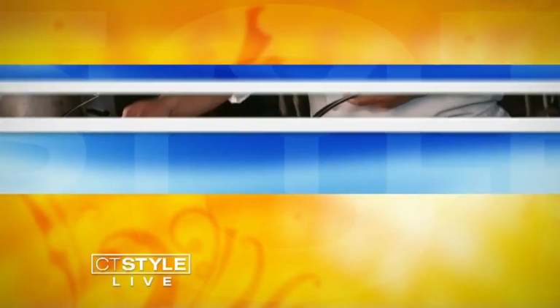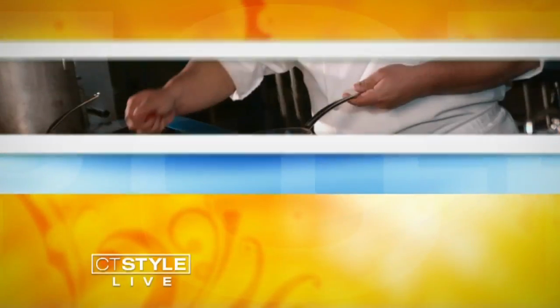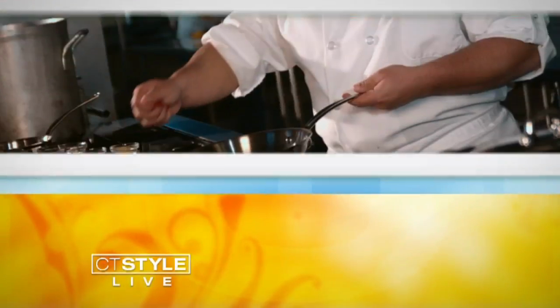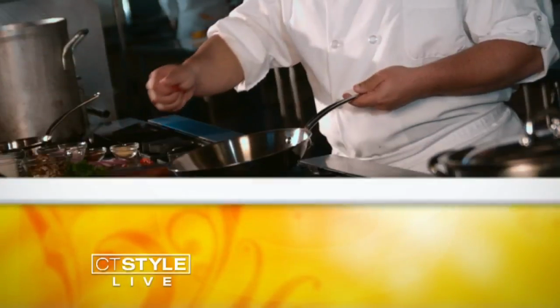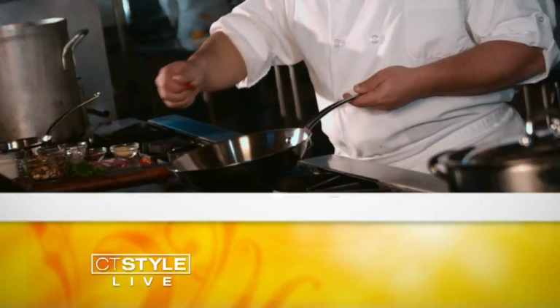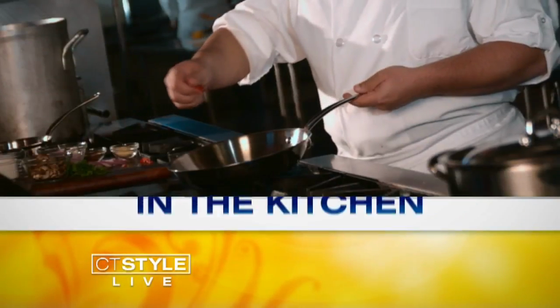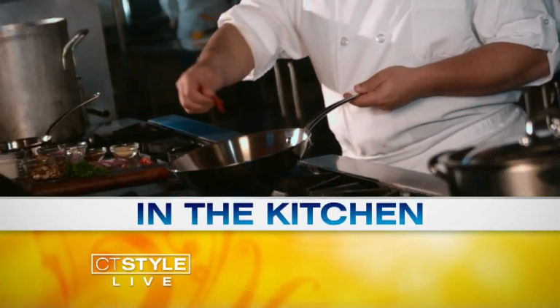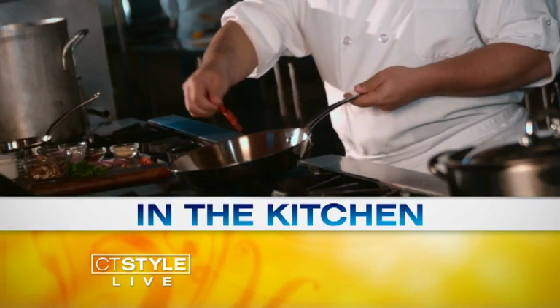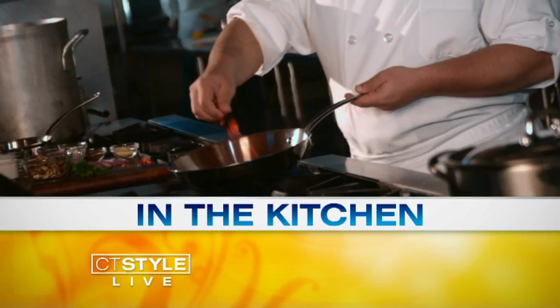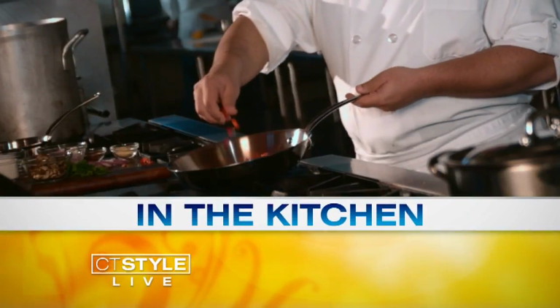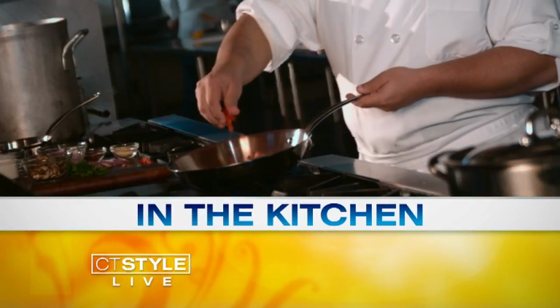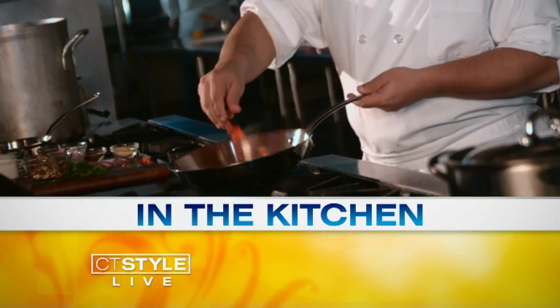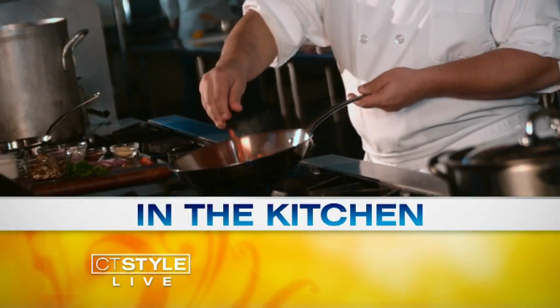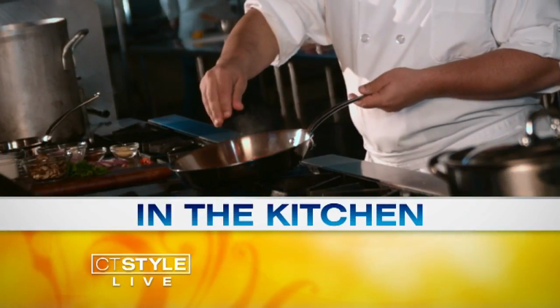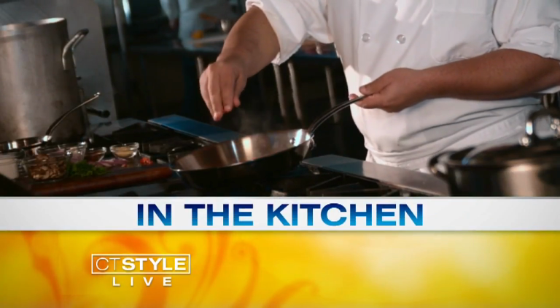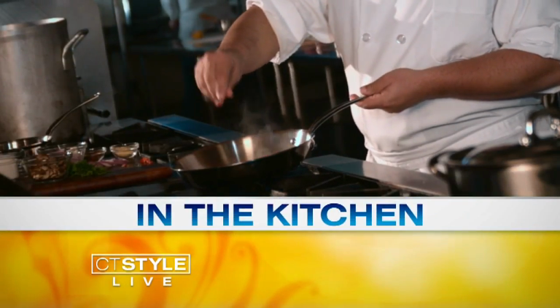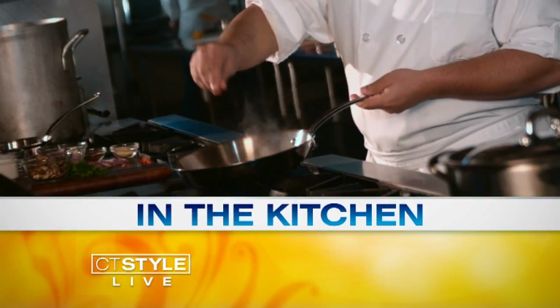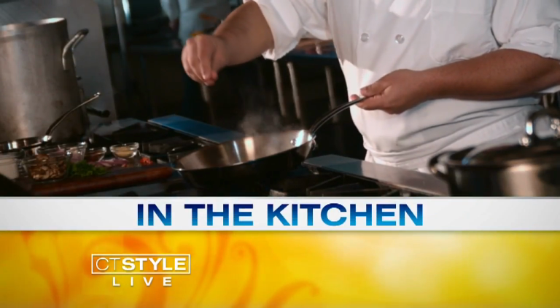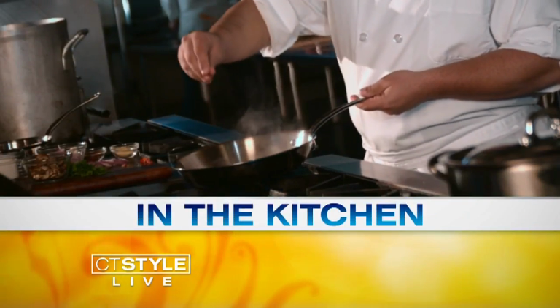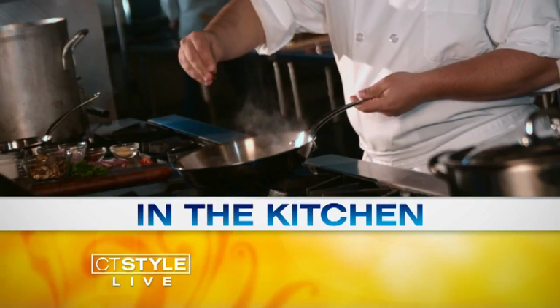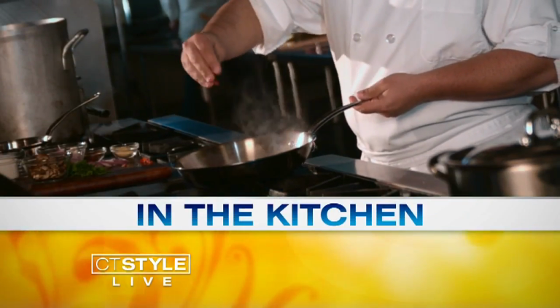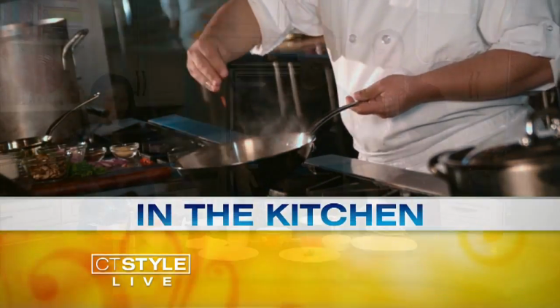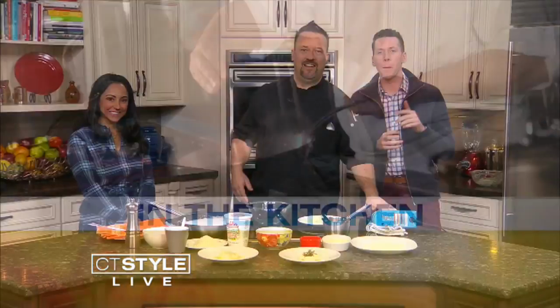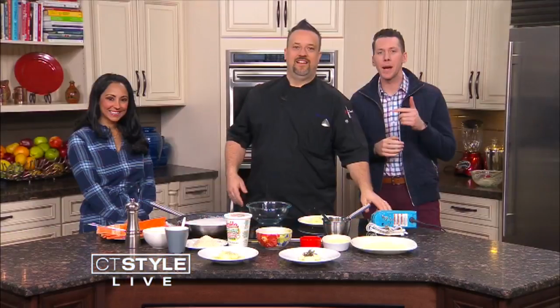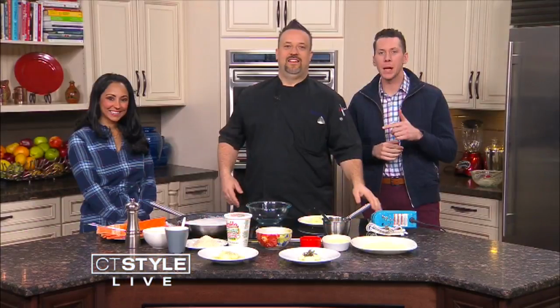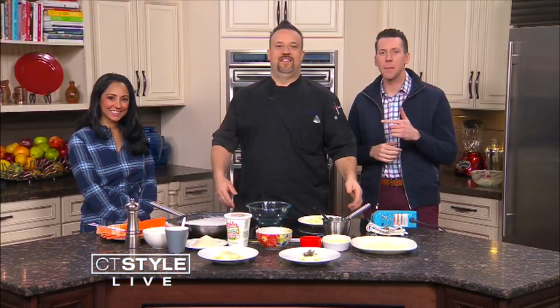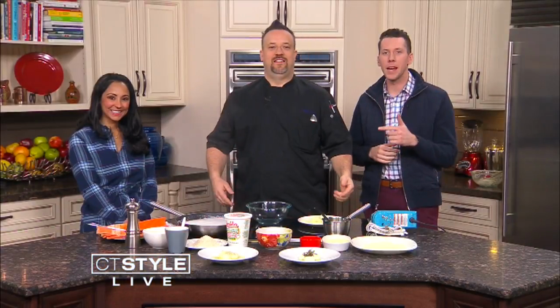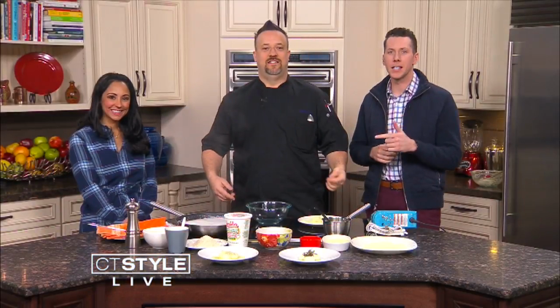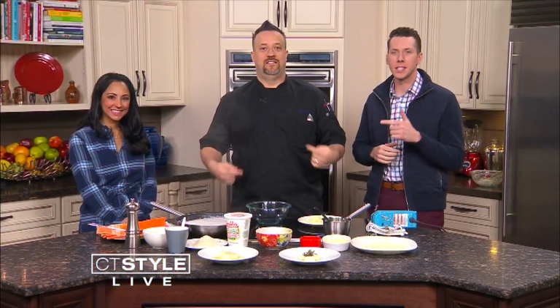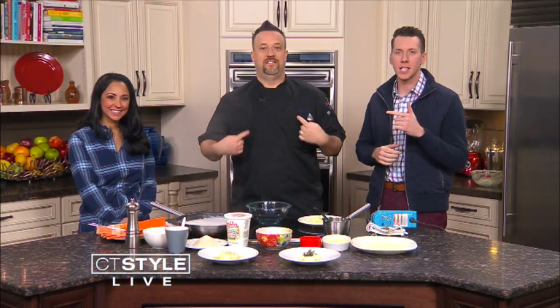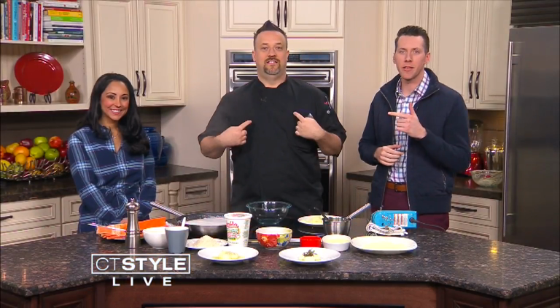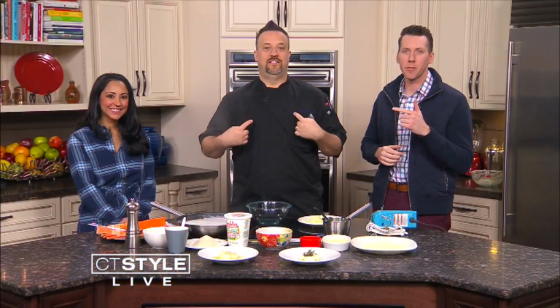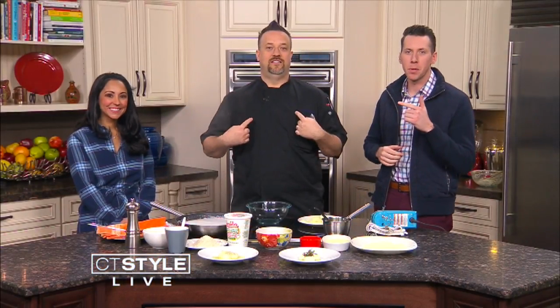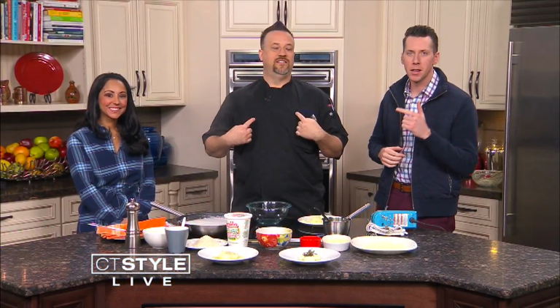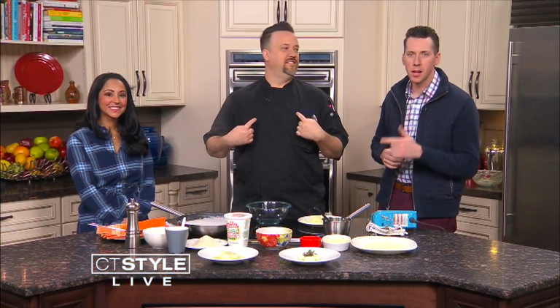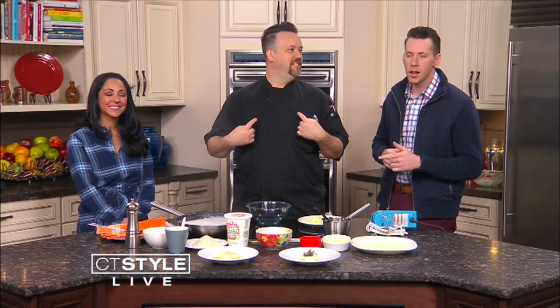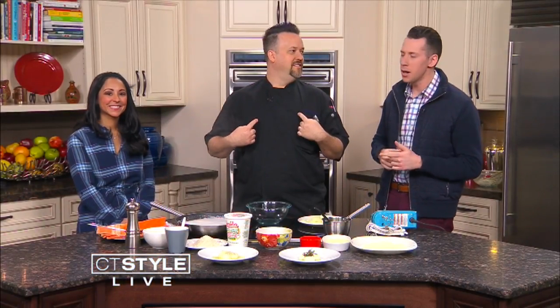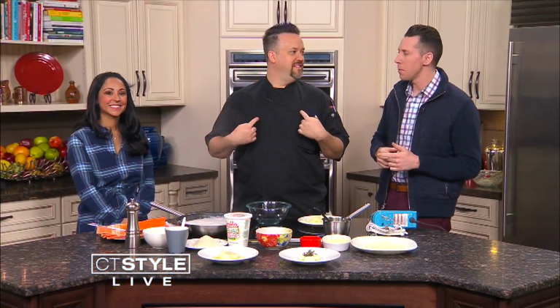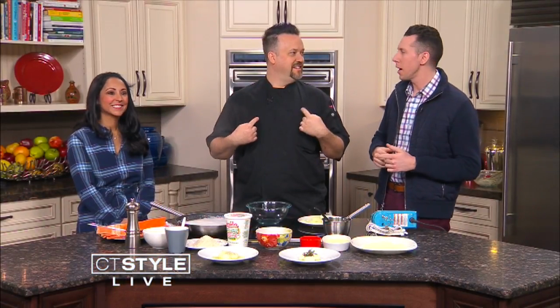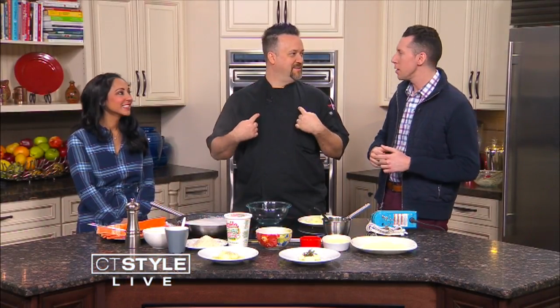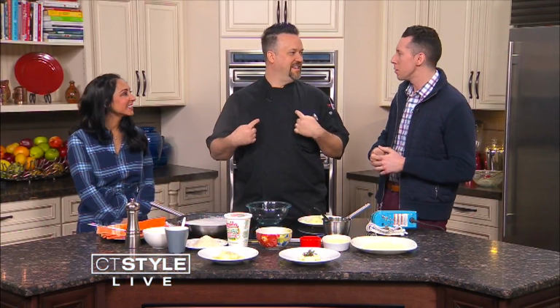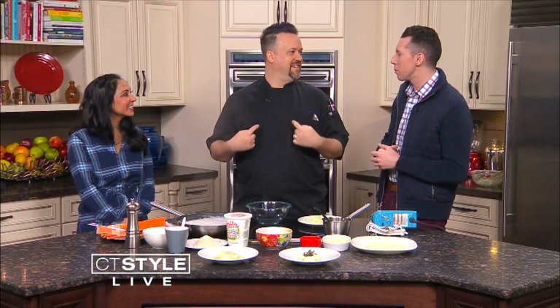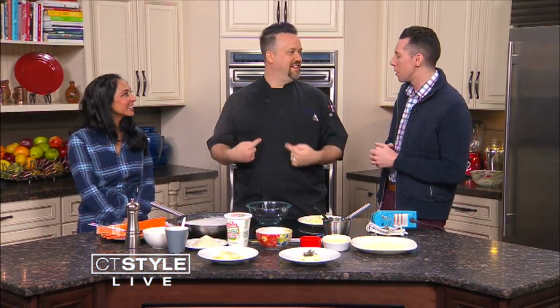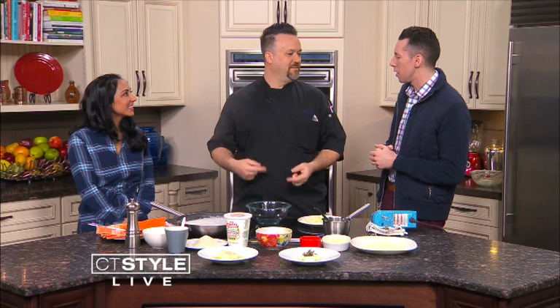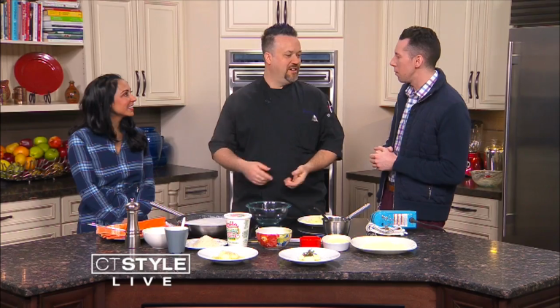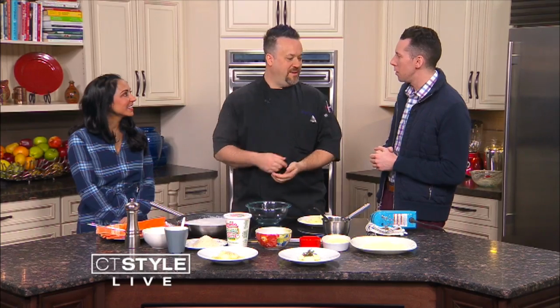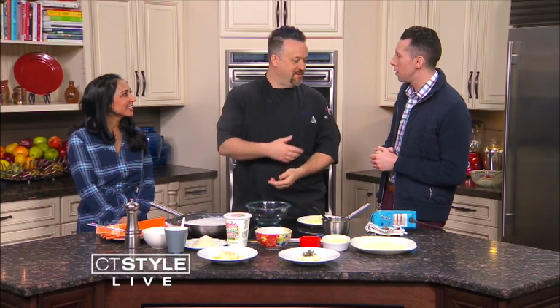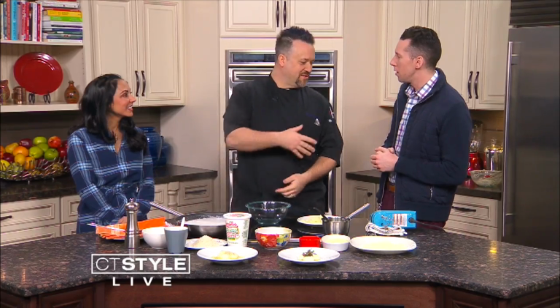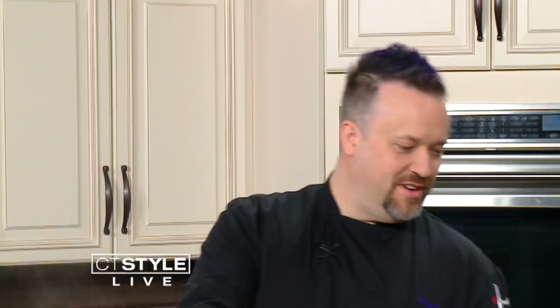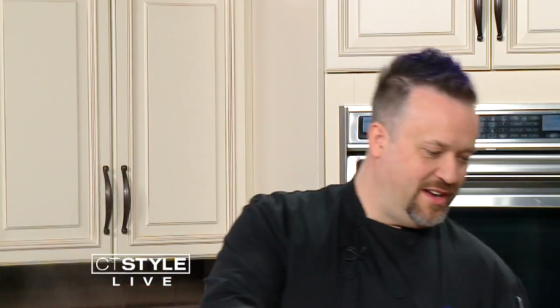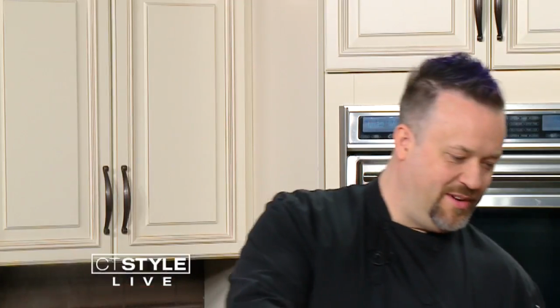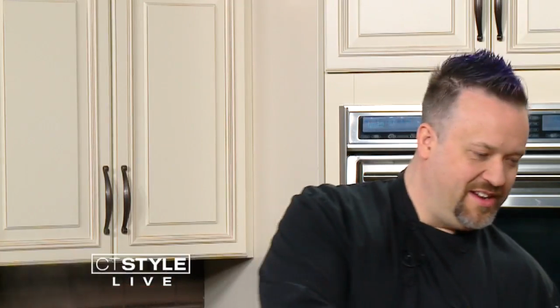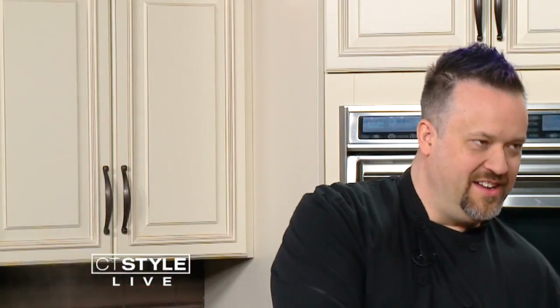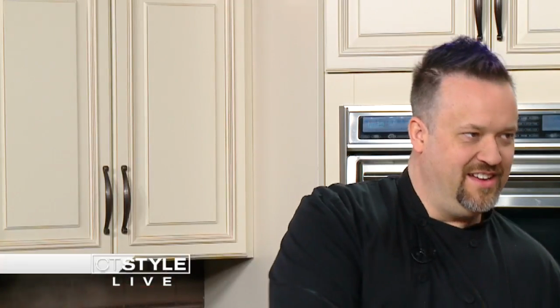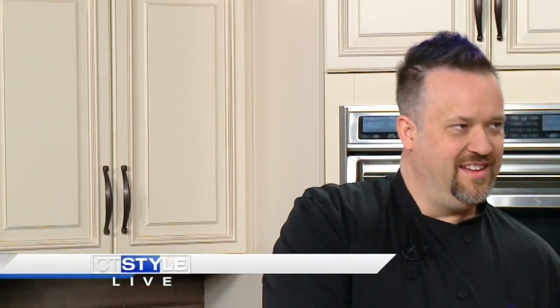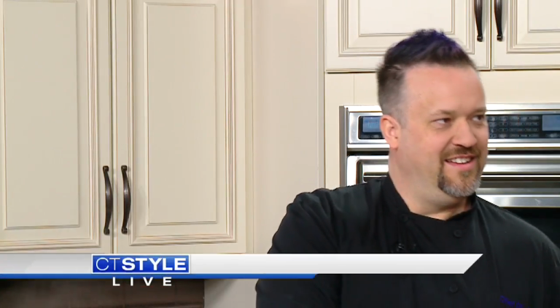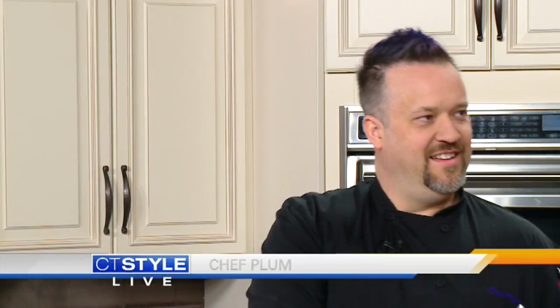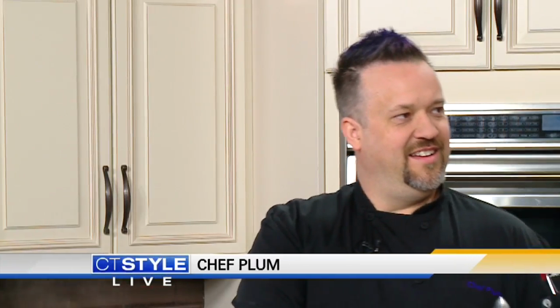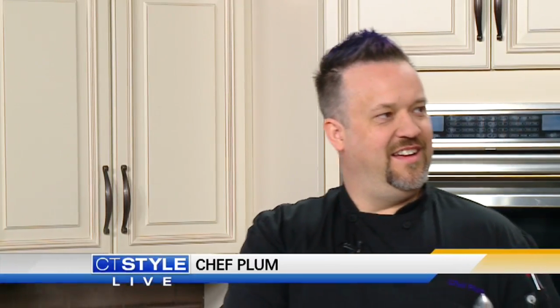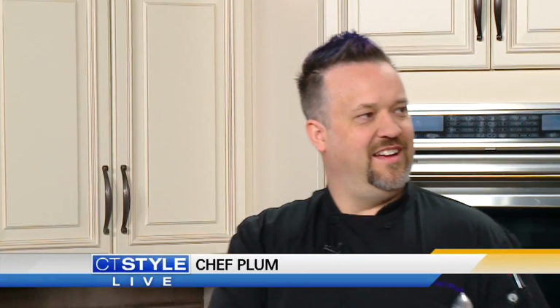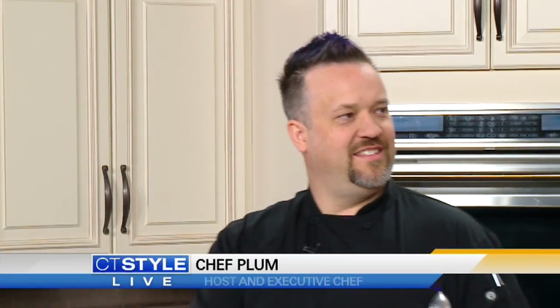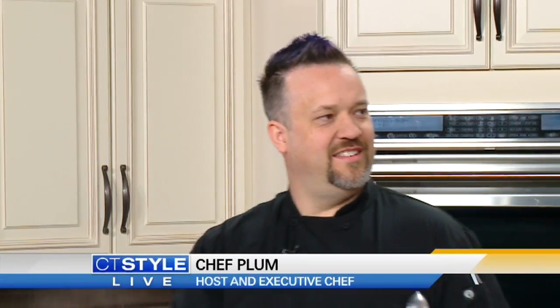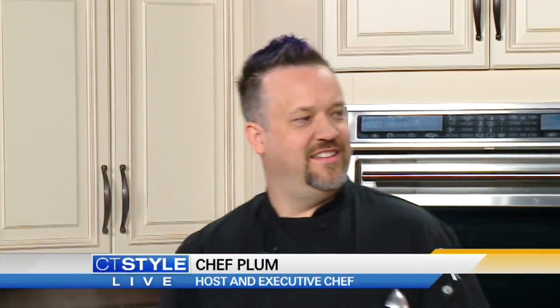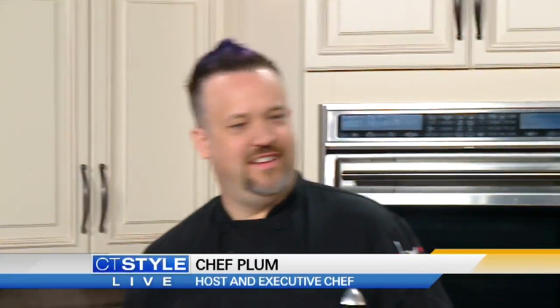All right, we're back here in the kitchen hanging out with our main man, Chef Plum. How are you doing, Plum? I'm good, man. What's going on? How are you? I'm doing very well. It's good to see you.